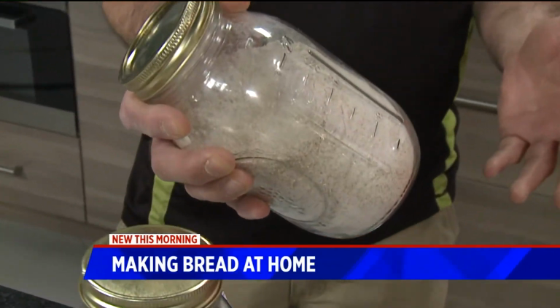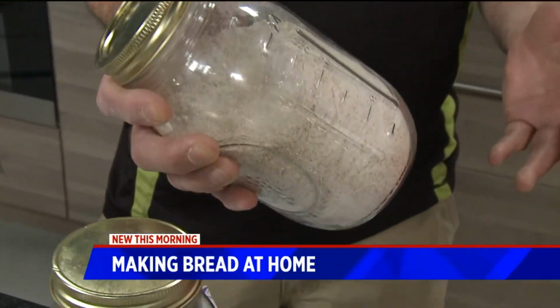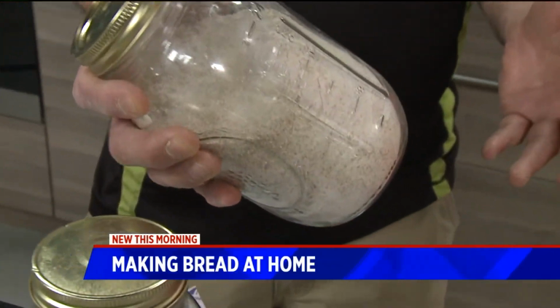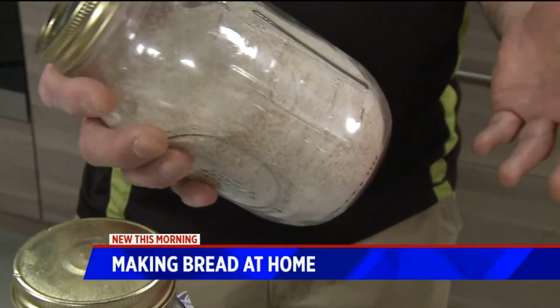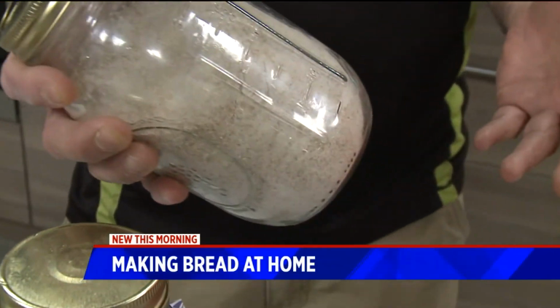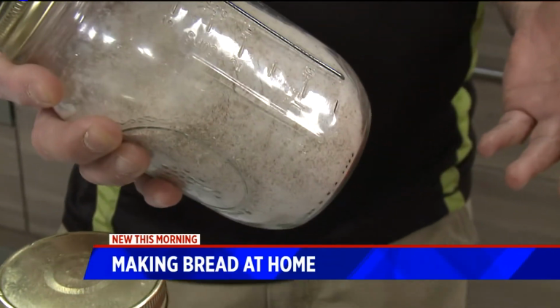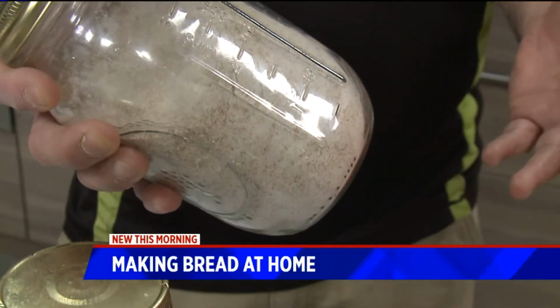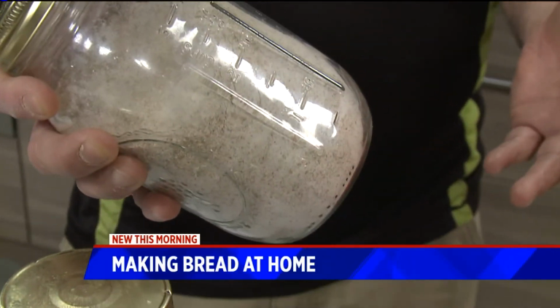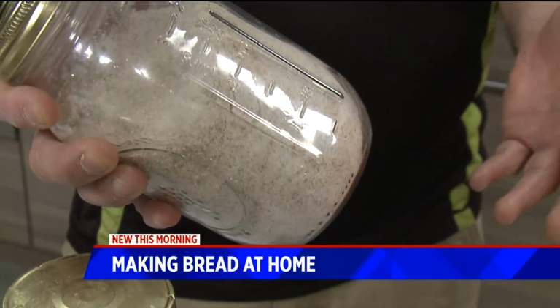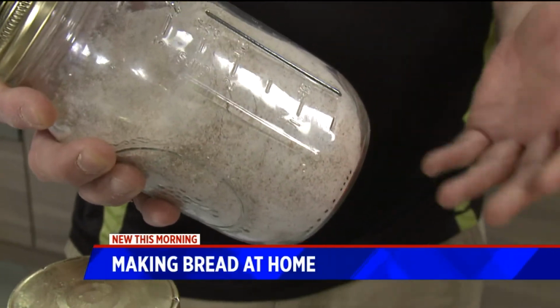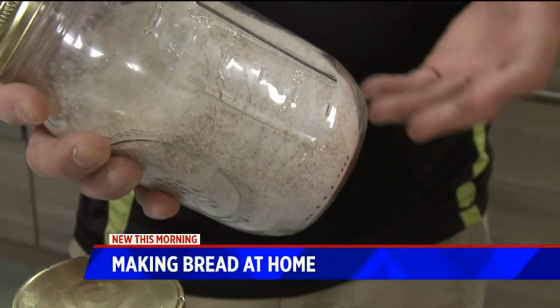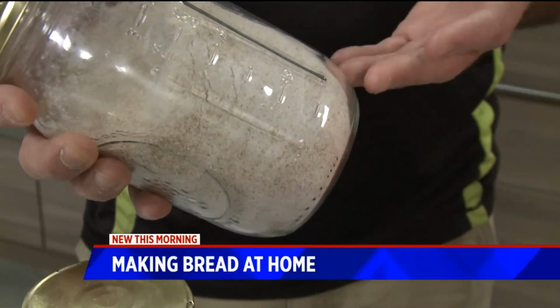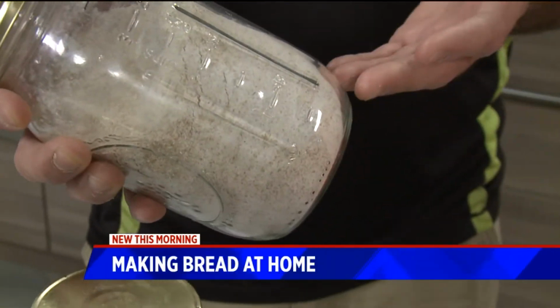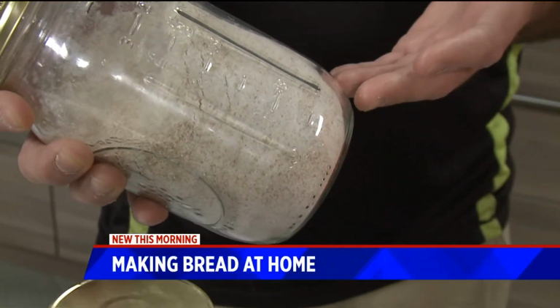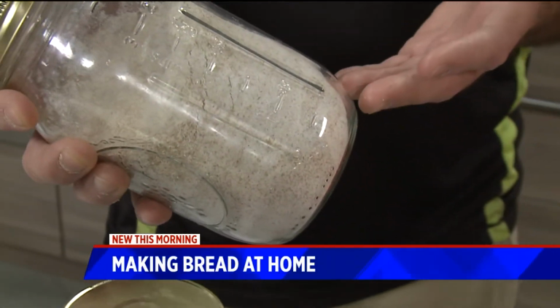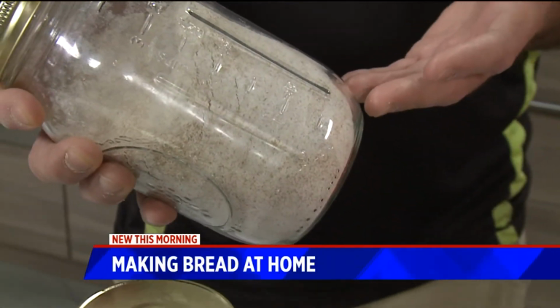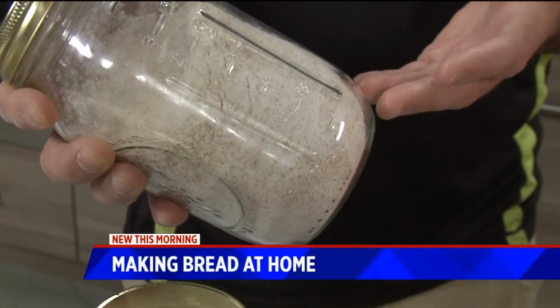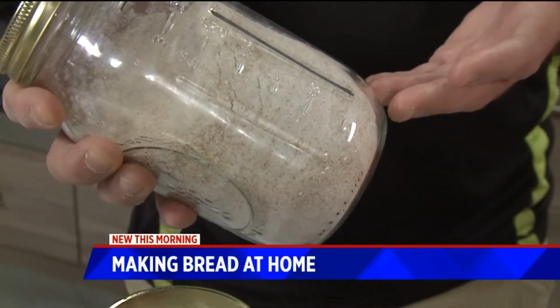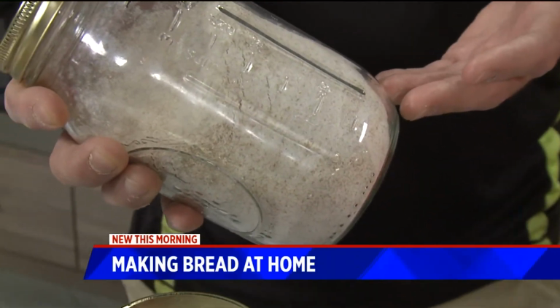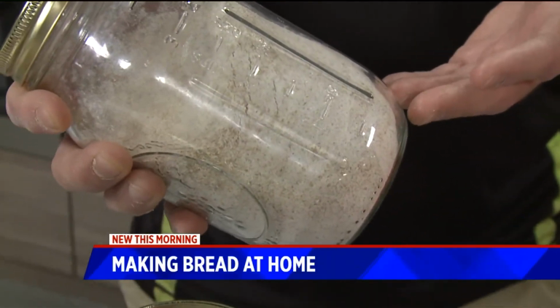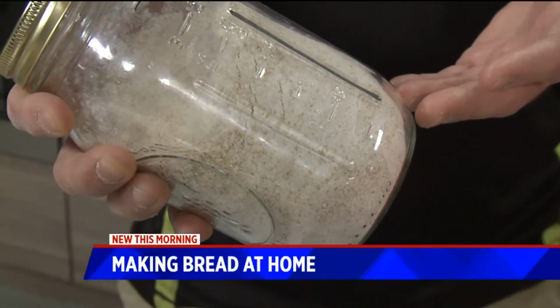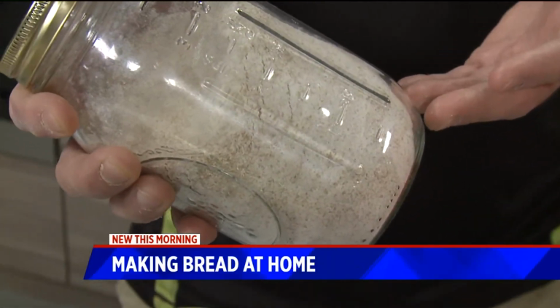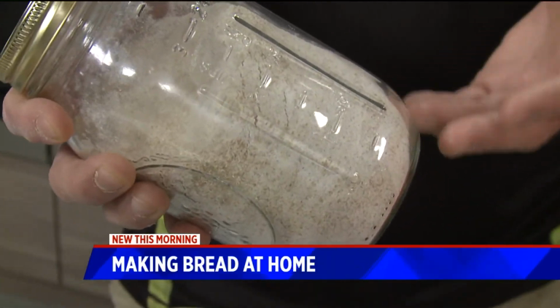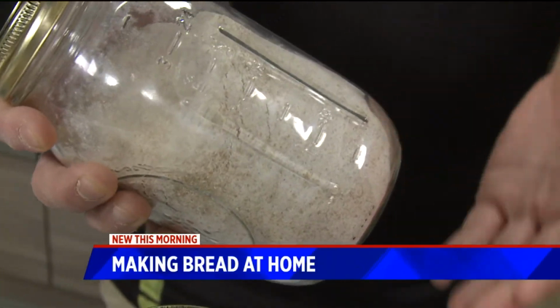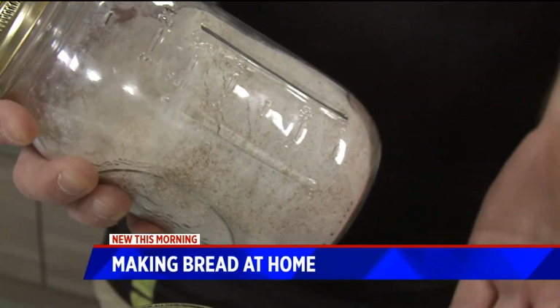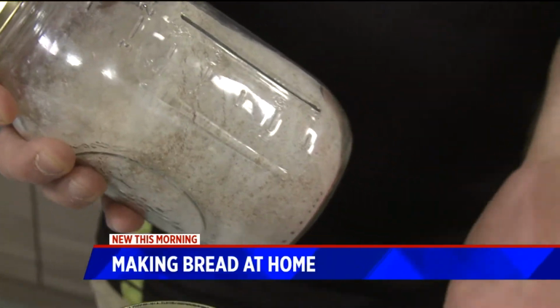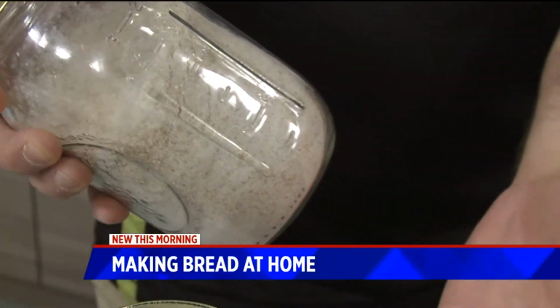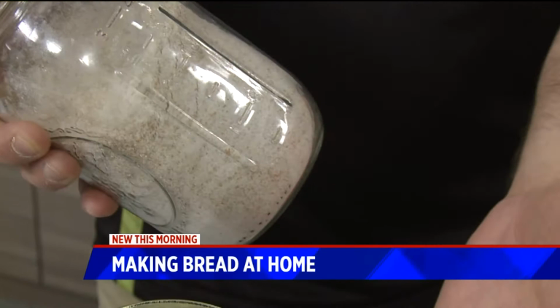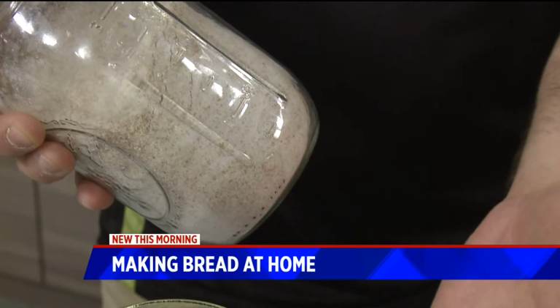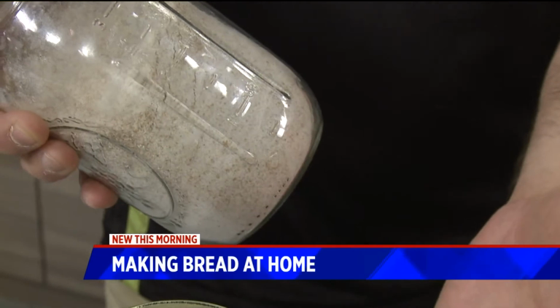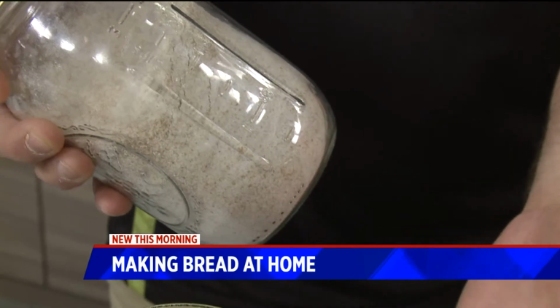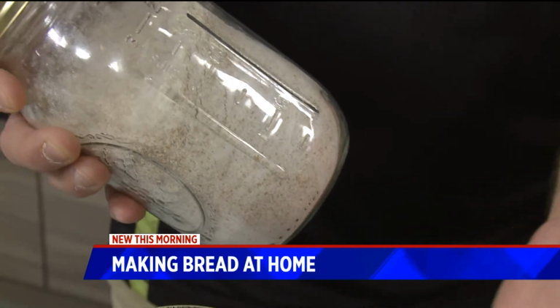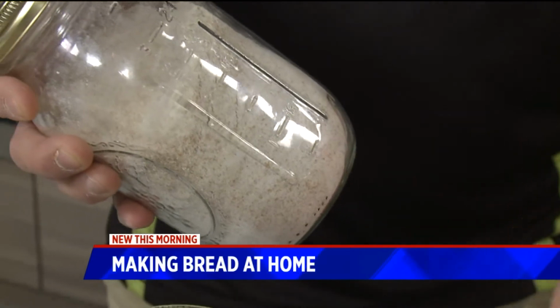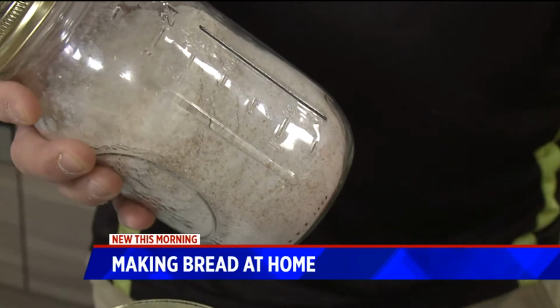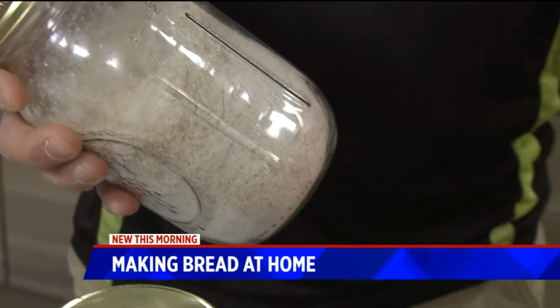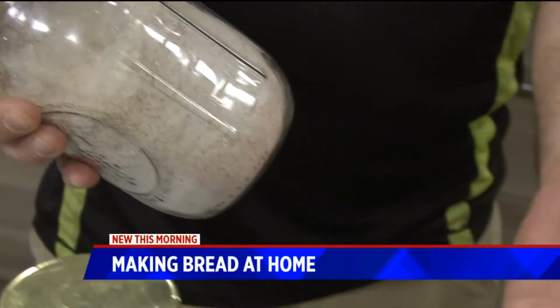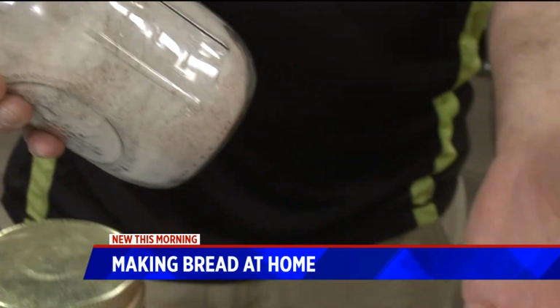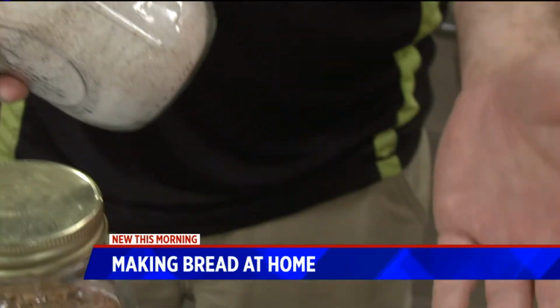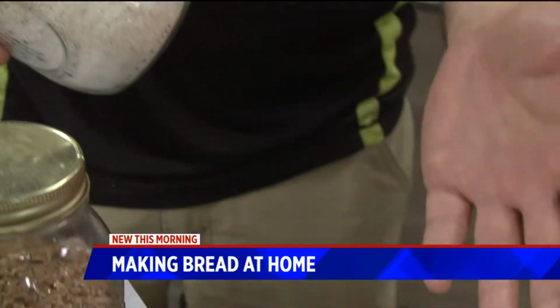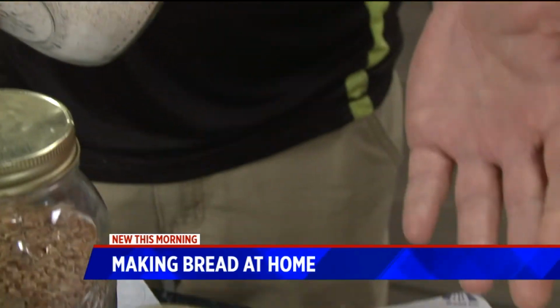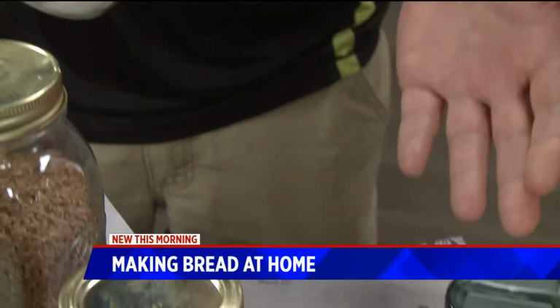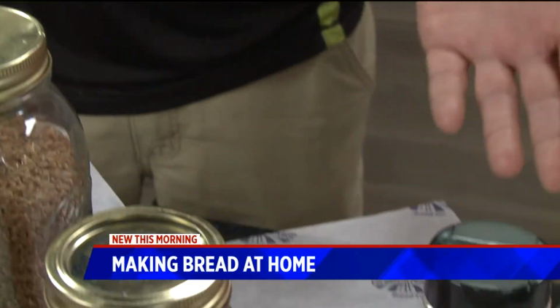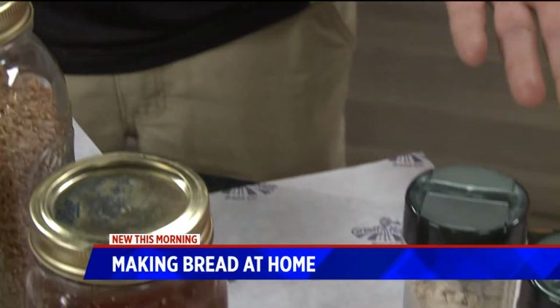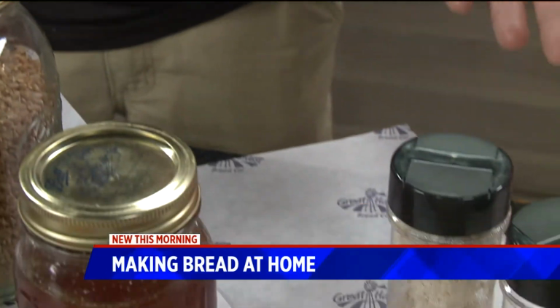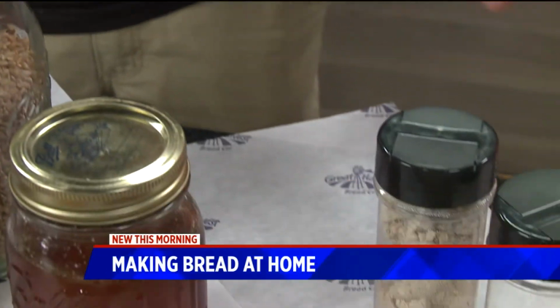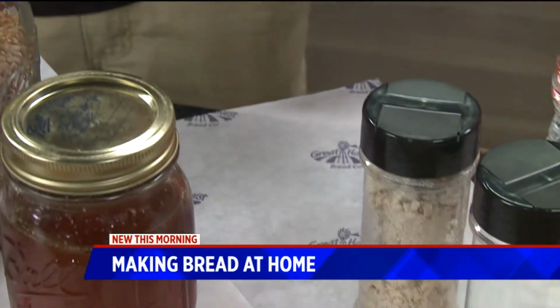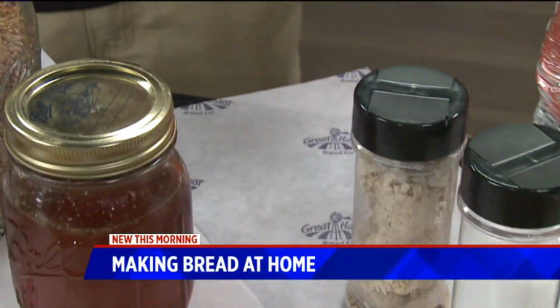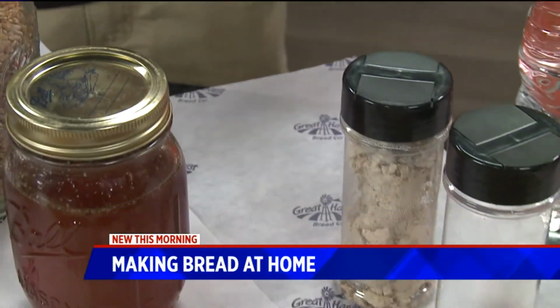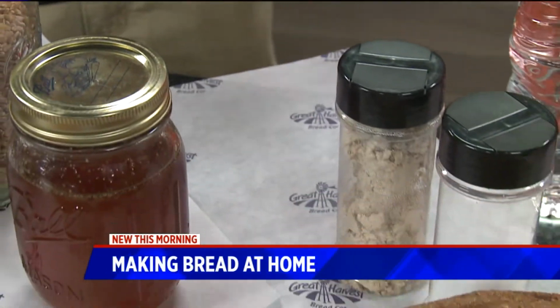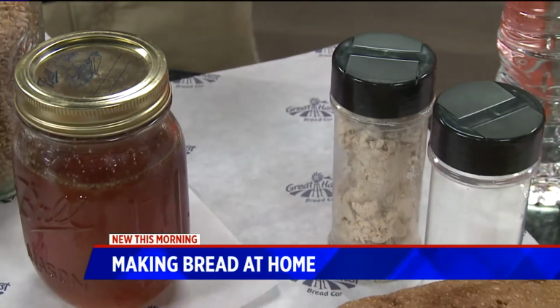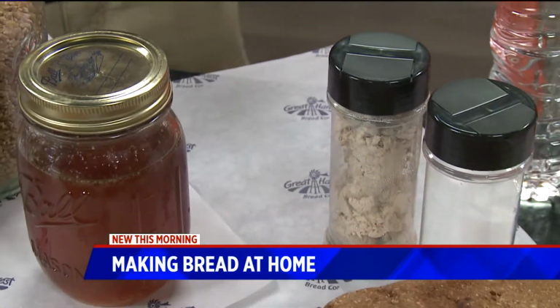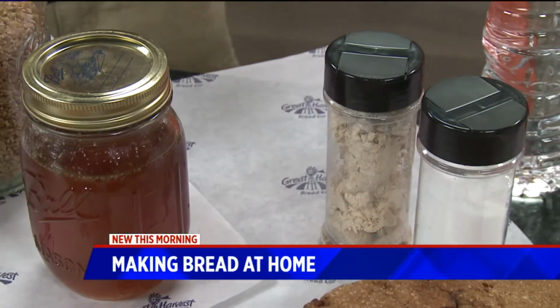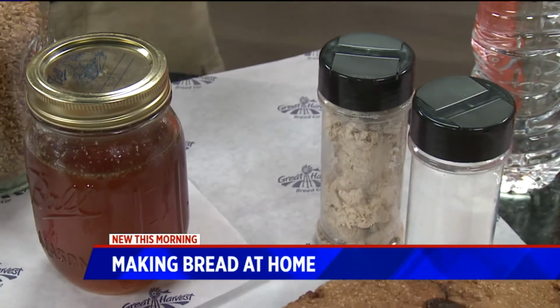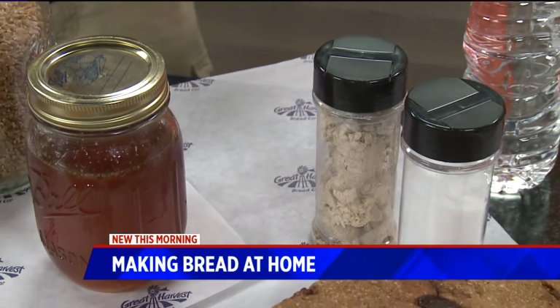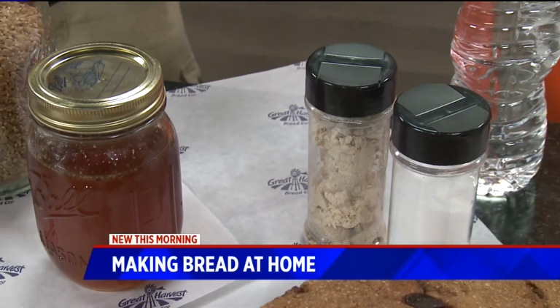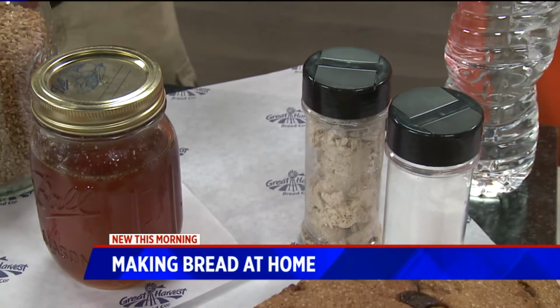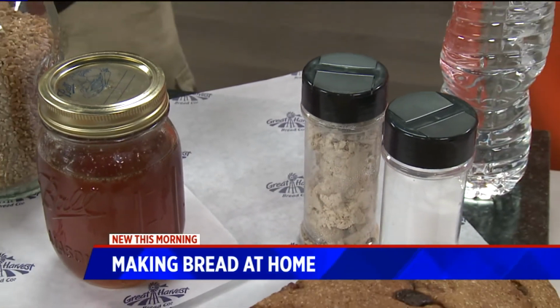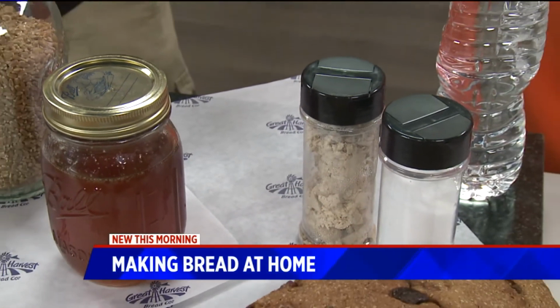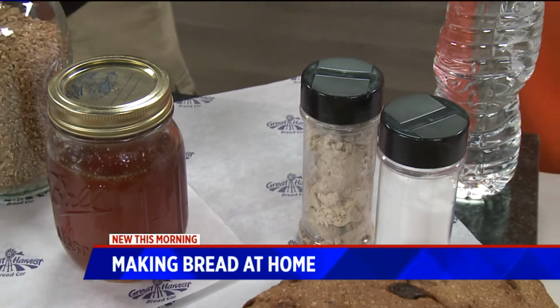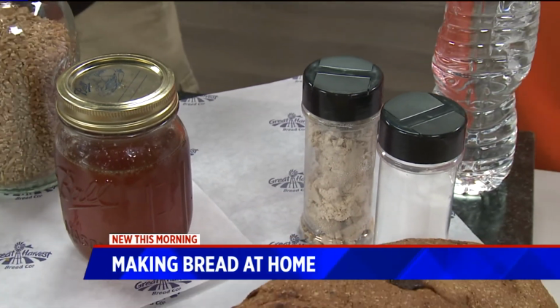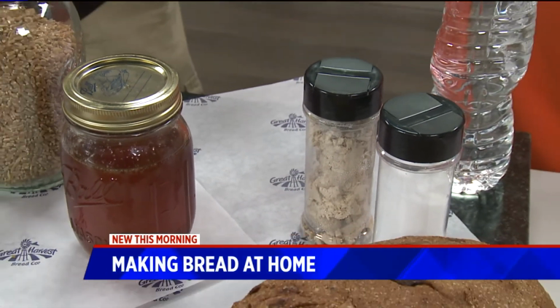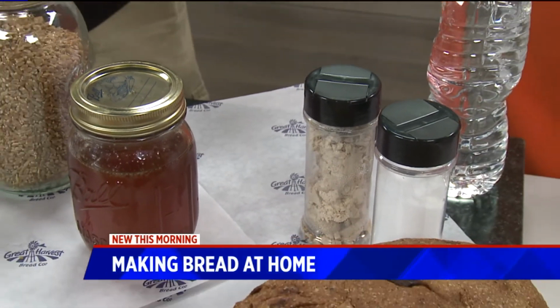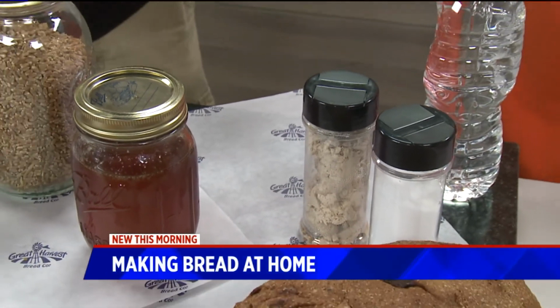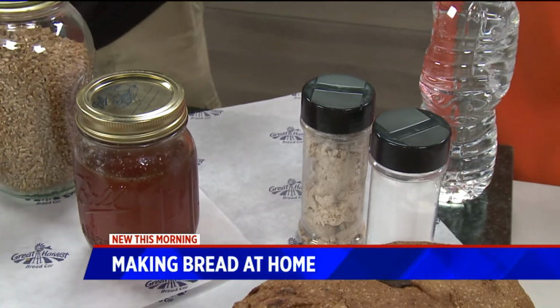For making bread, you need the fresh flour, honey, yeast, salt, and water — and that's it. Those are the basic five ingredients.